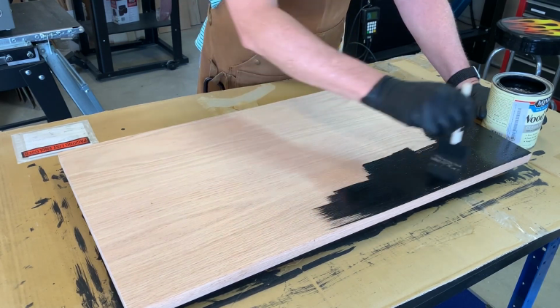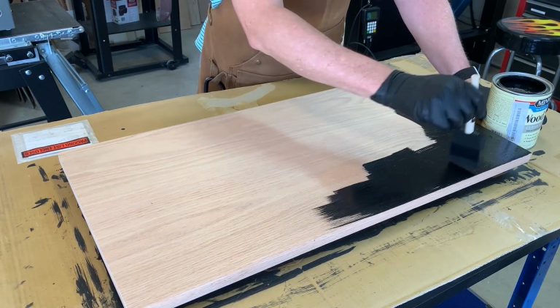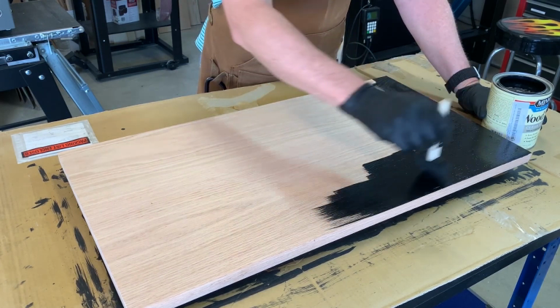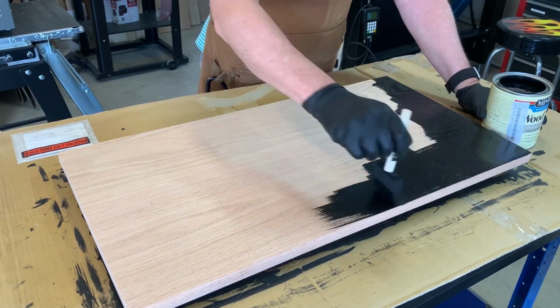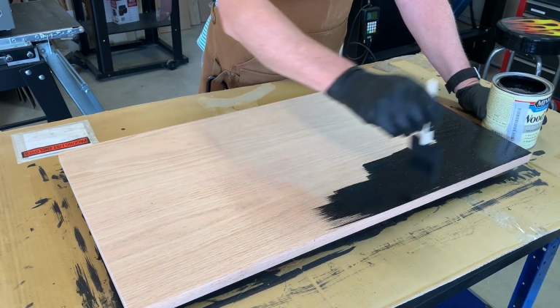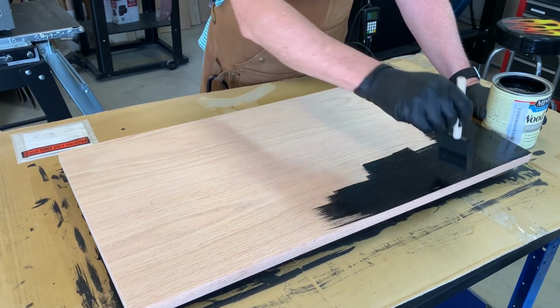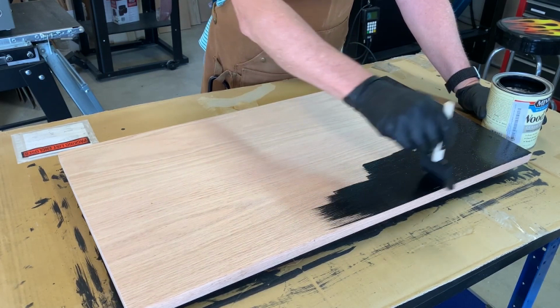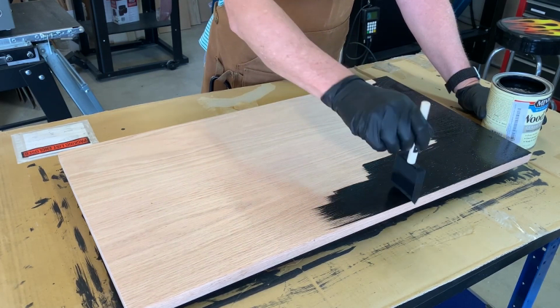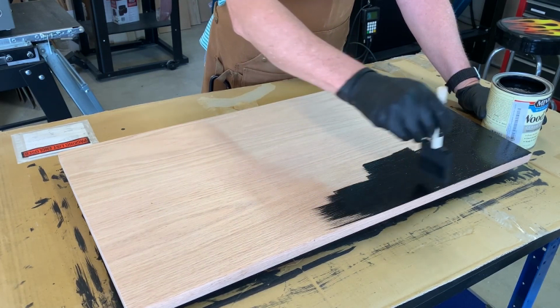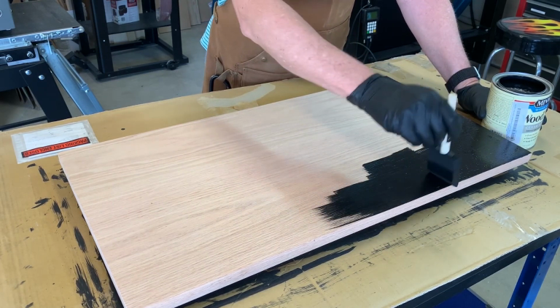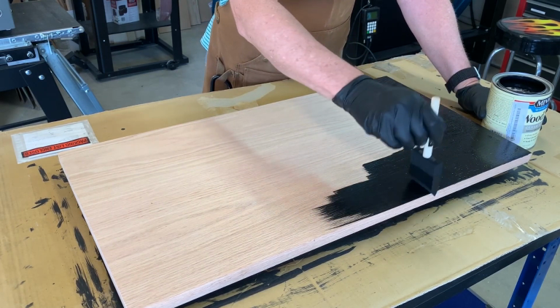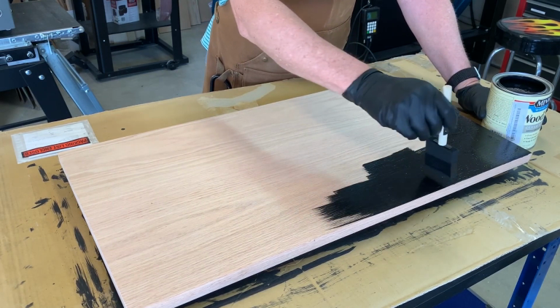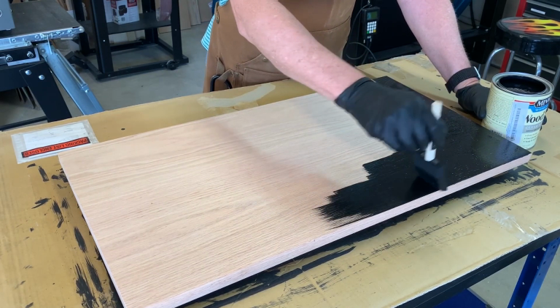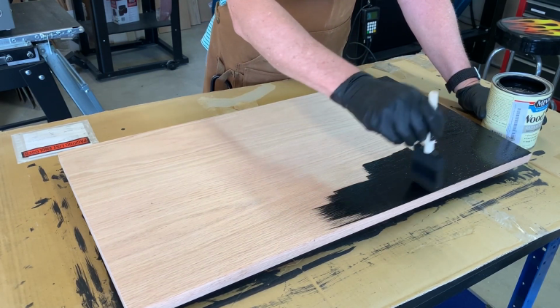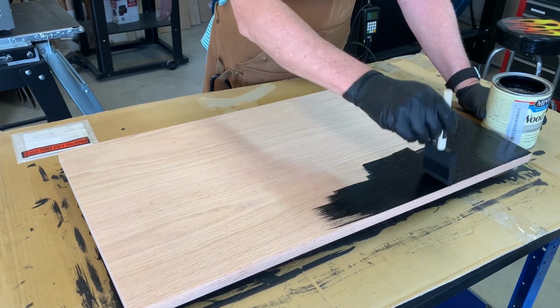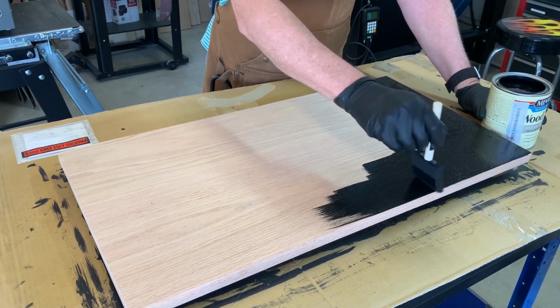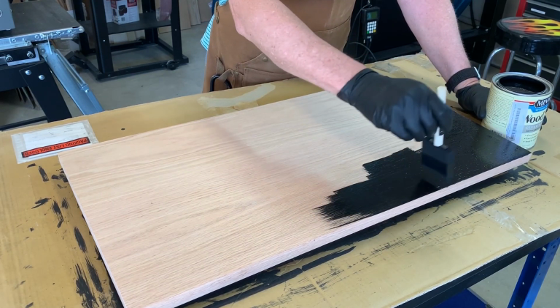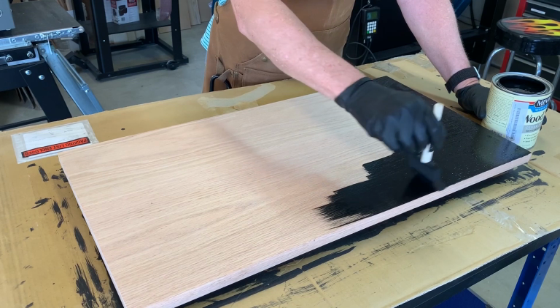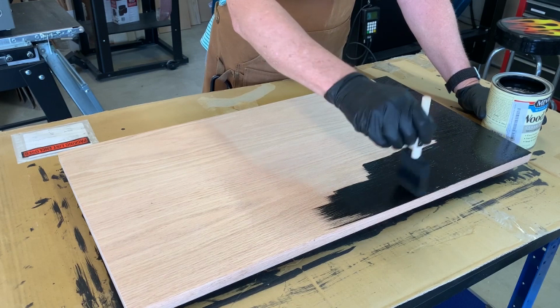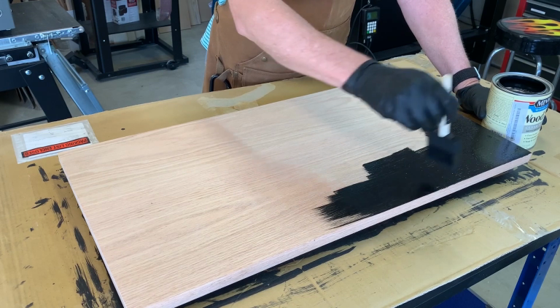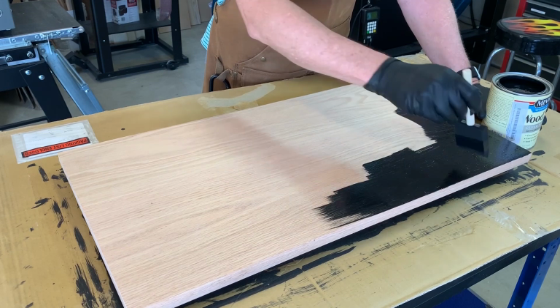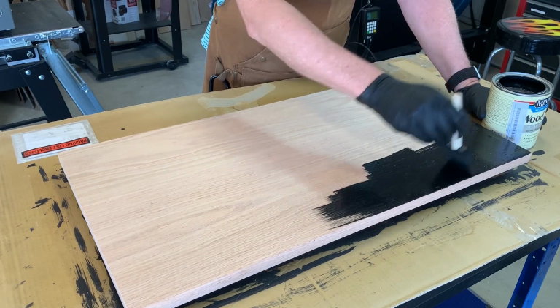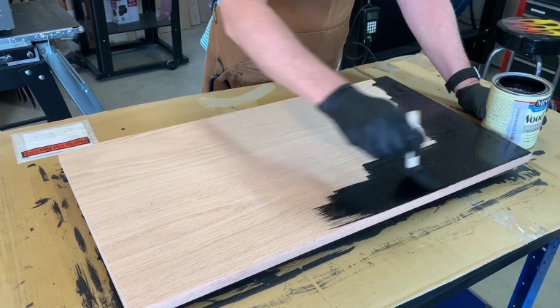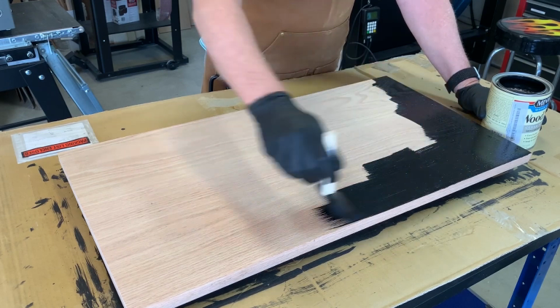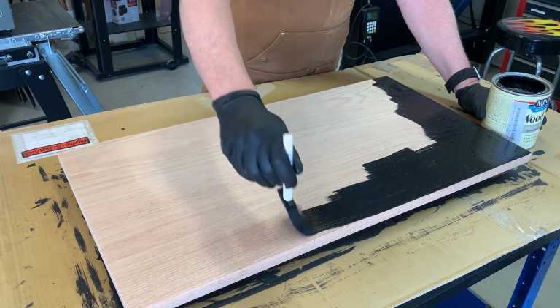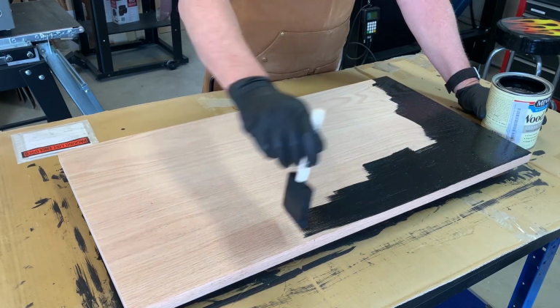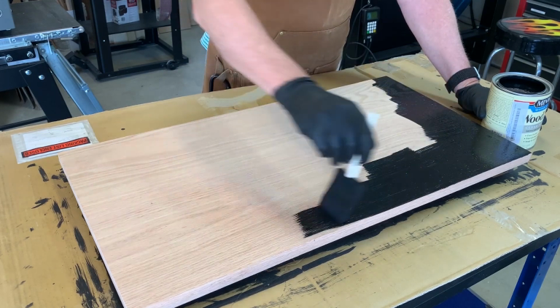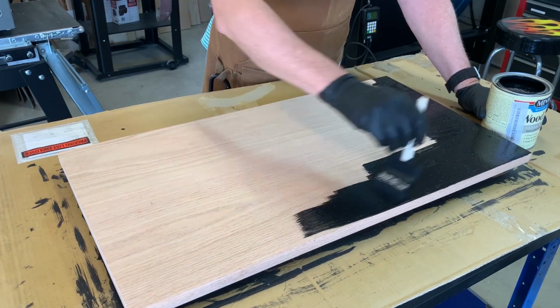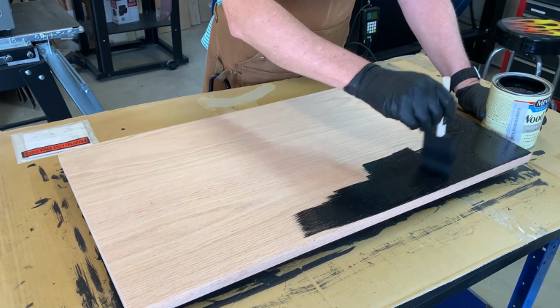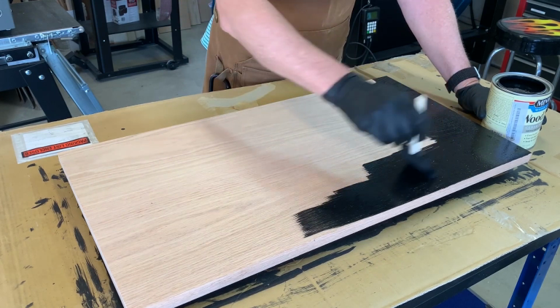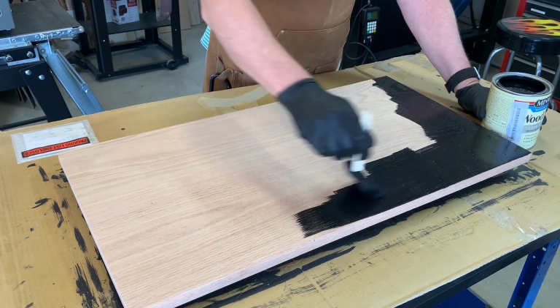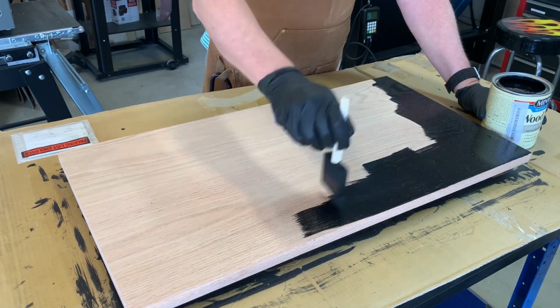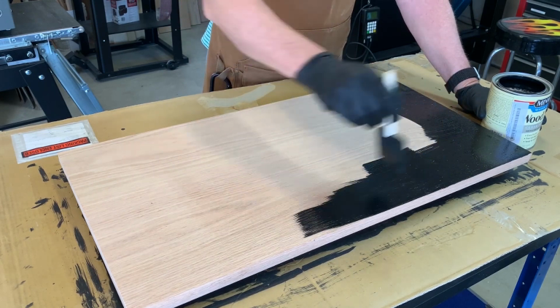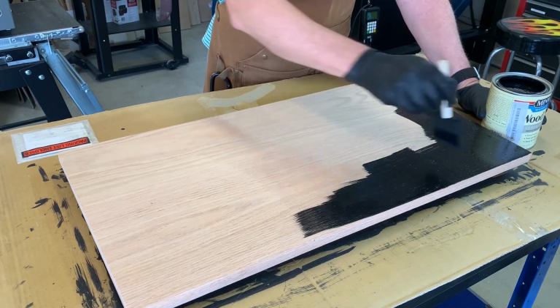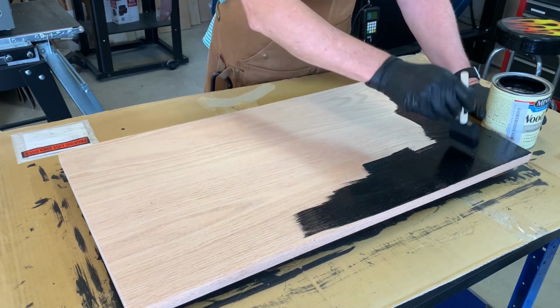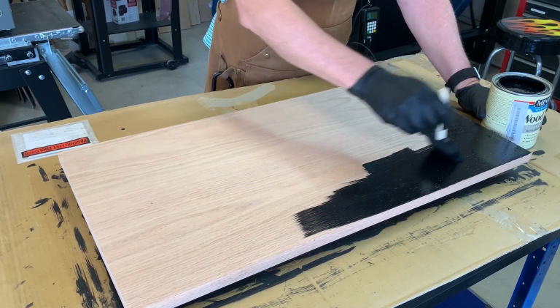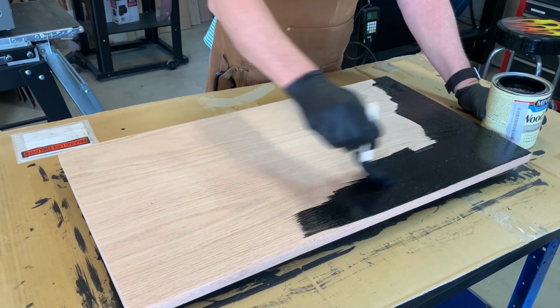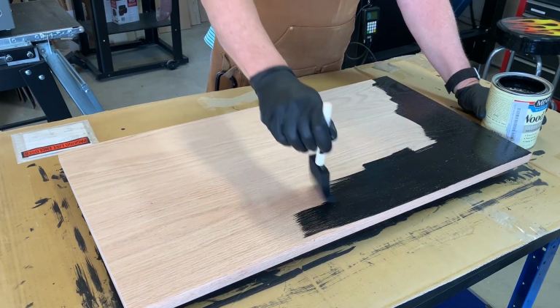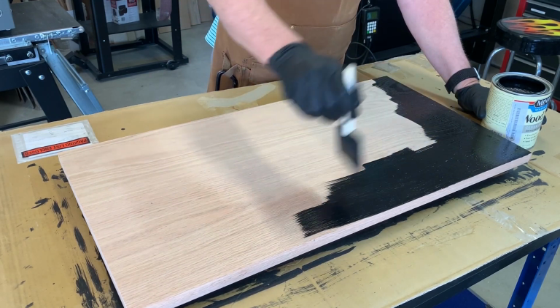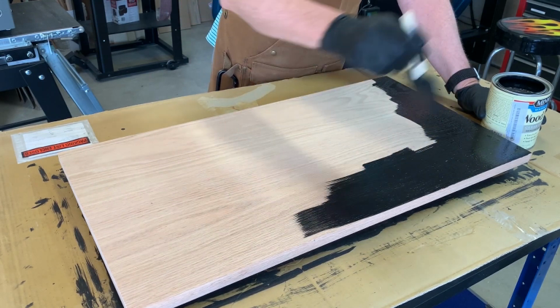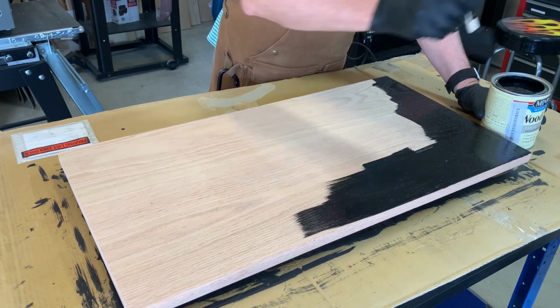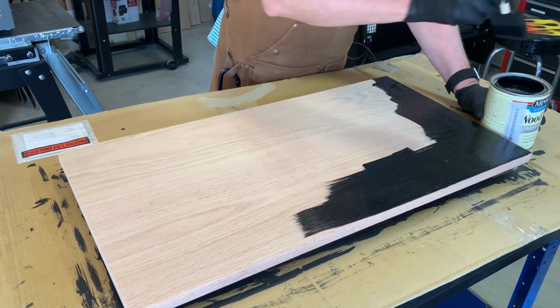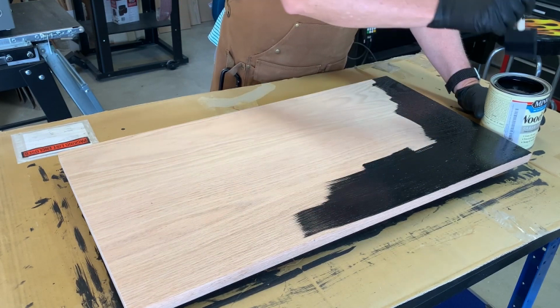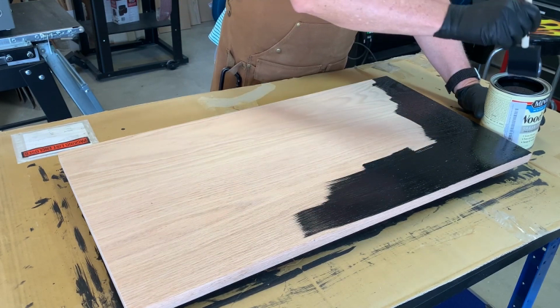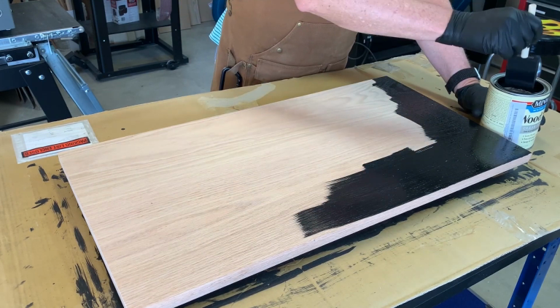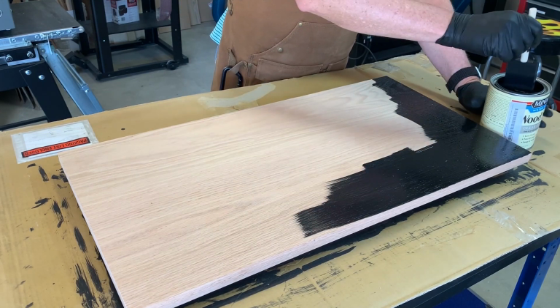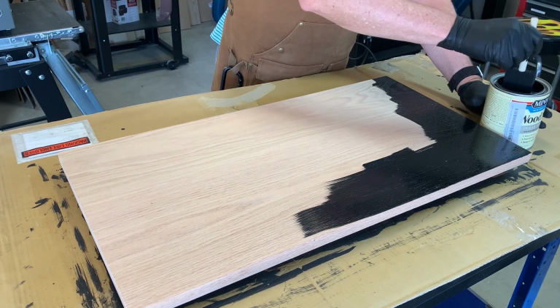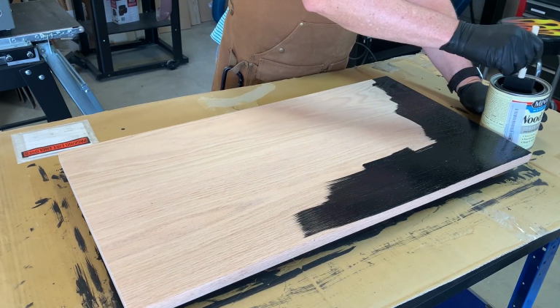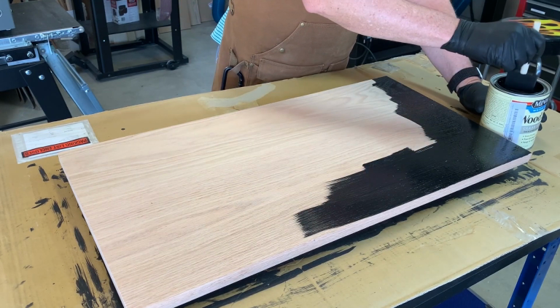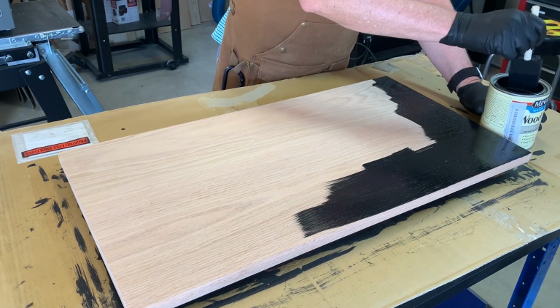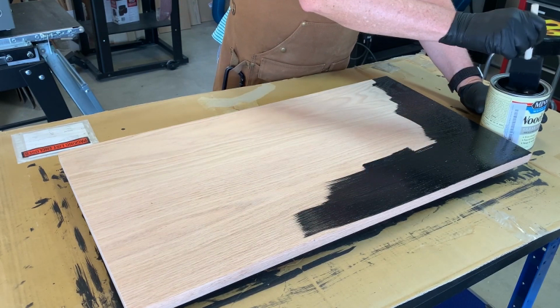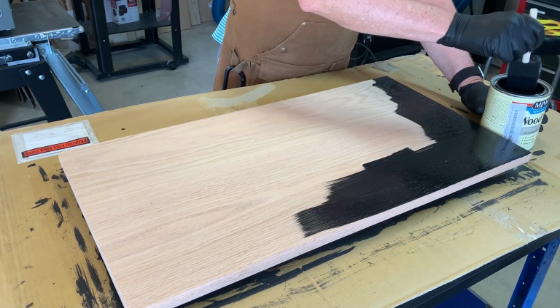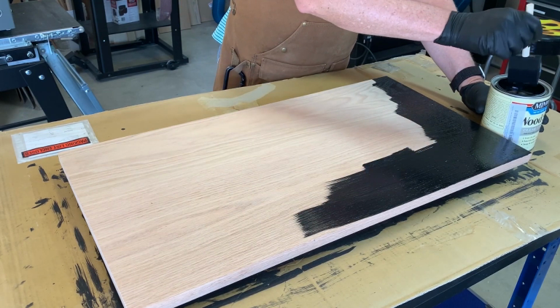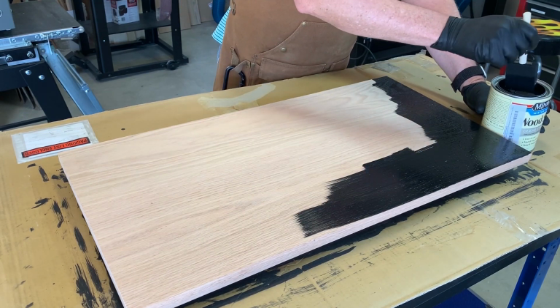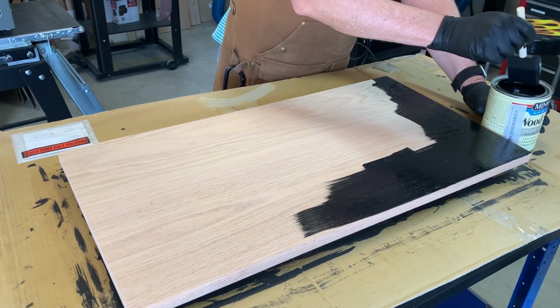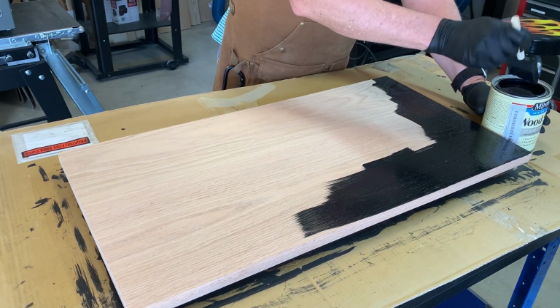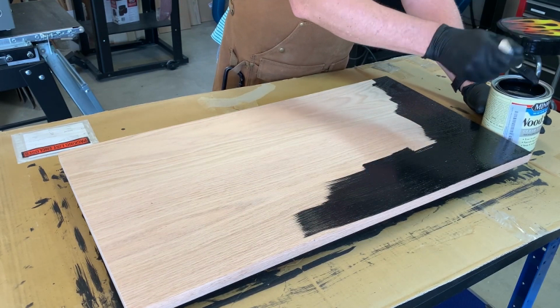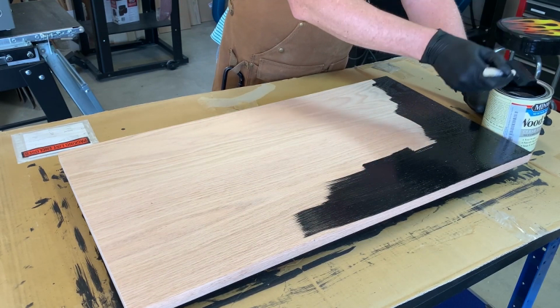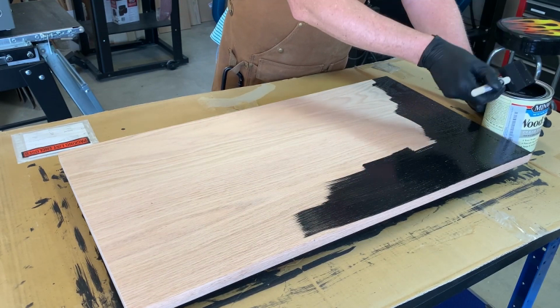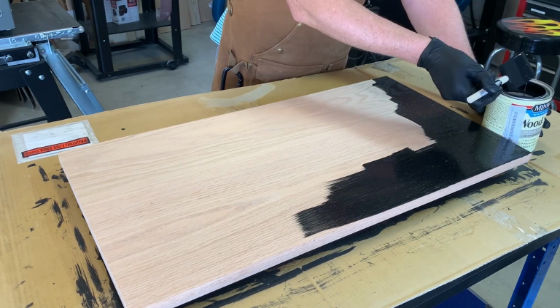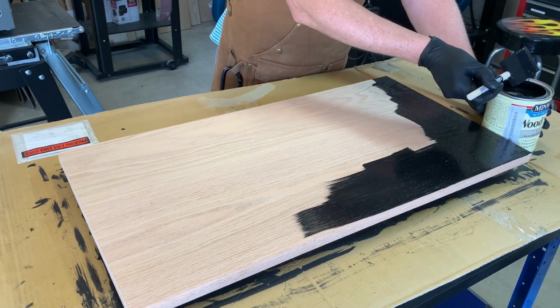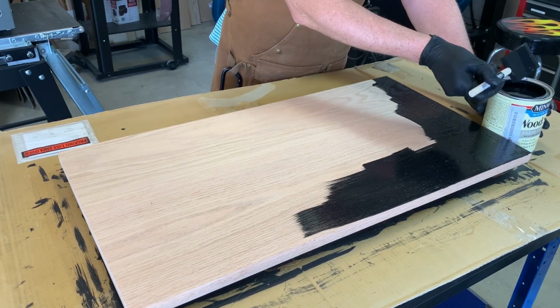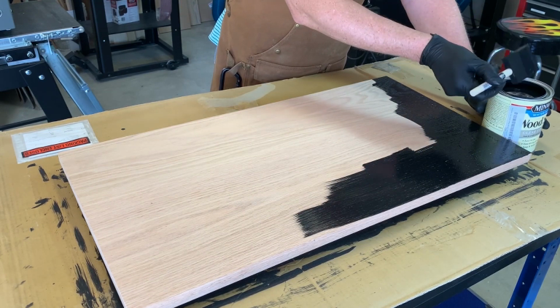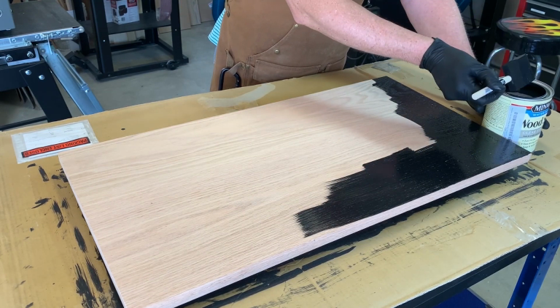For this video, I'm only showing the first application and I've sped up the segment so you don't have to sit through the whole staining process.